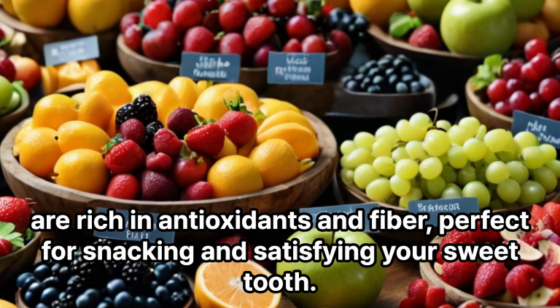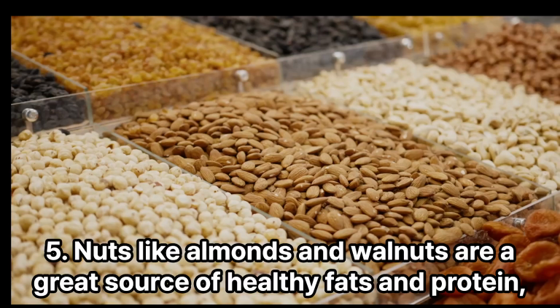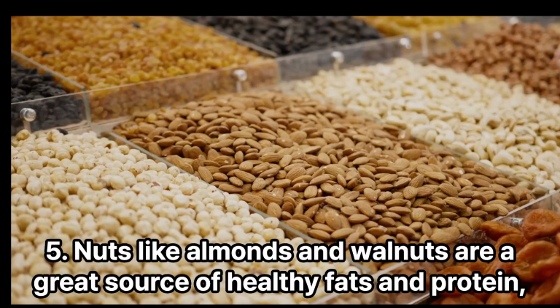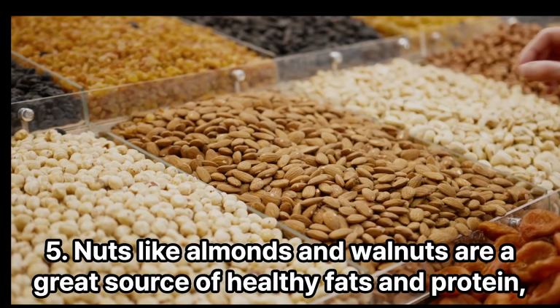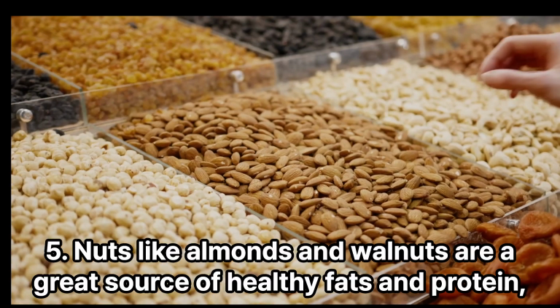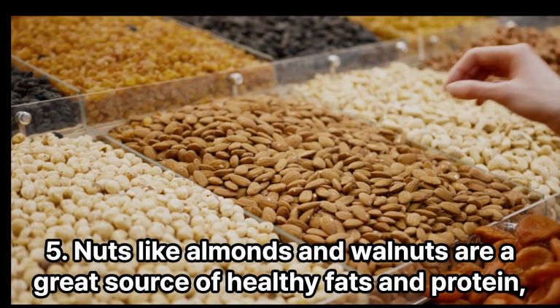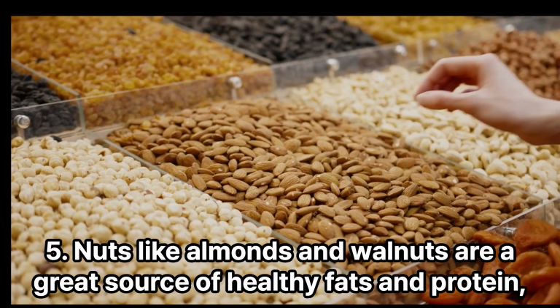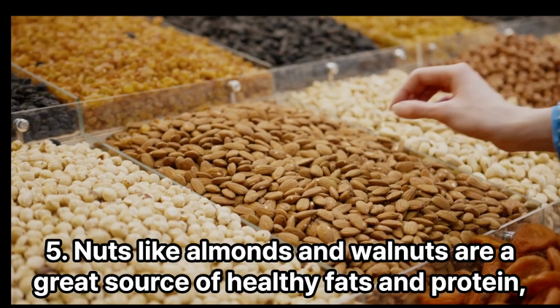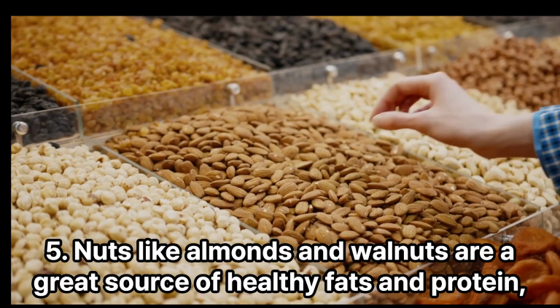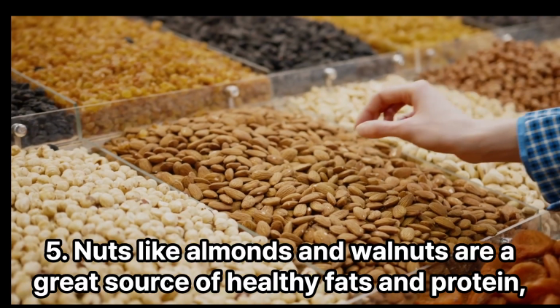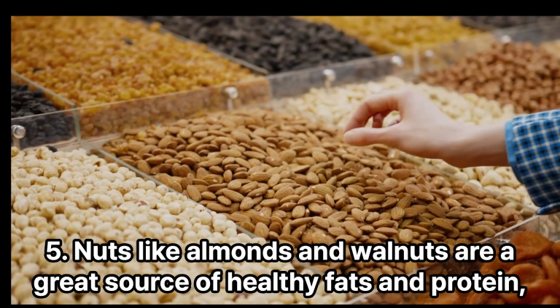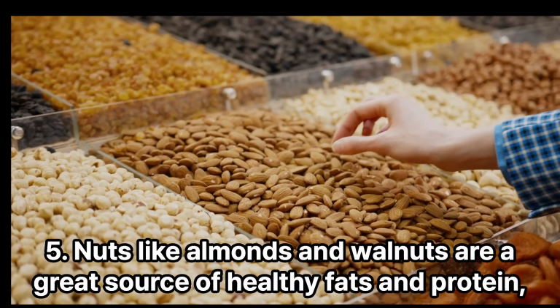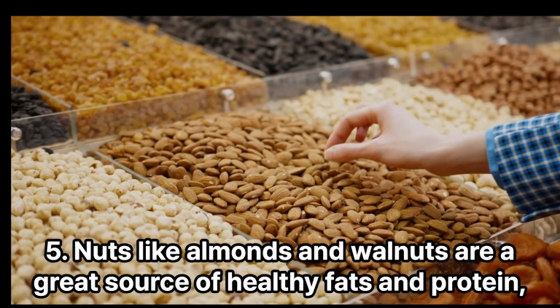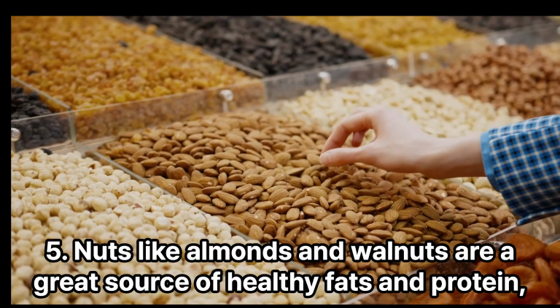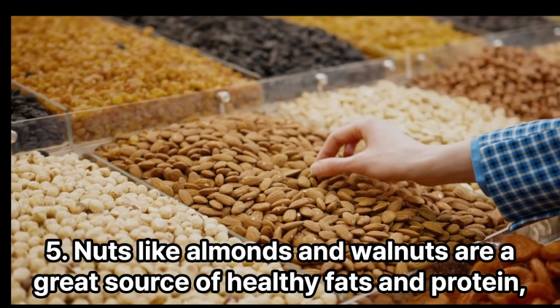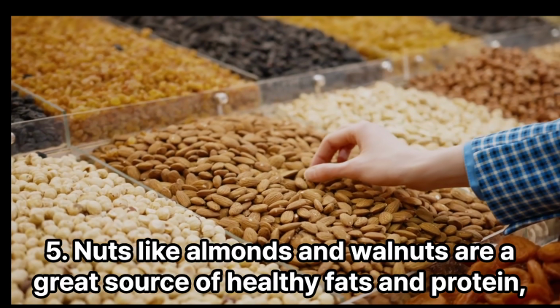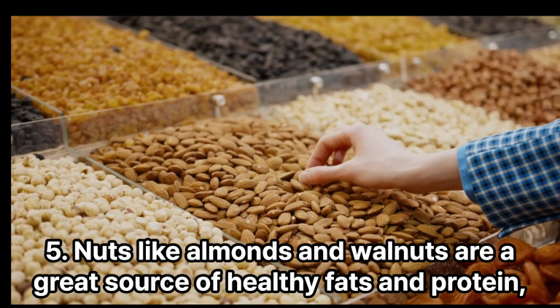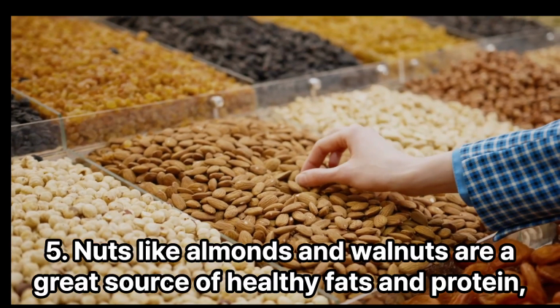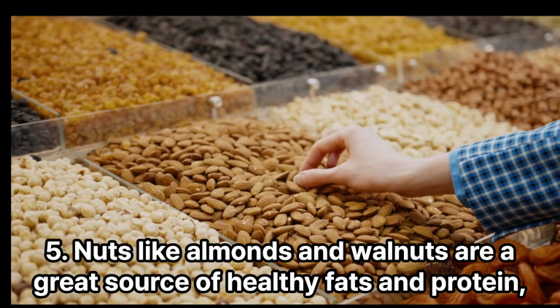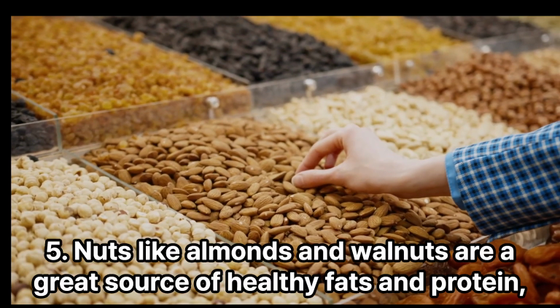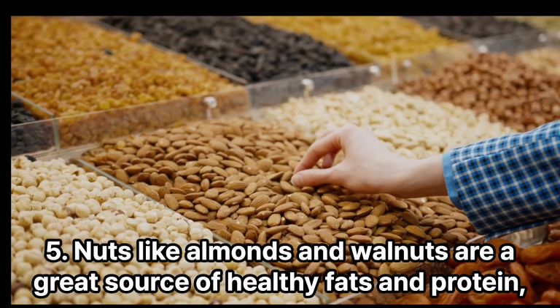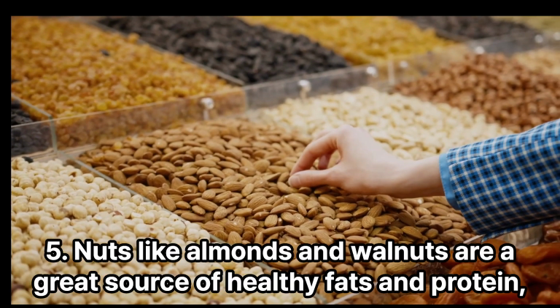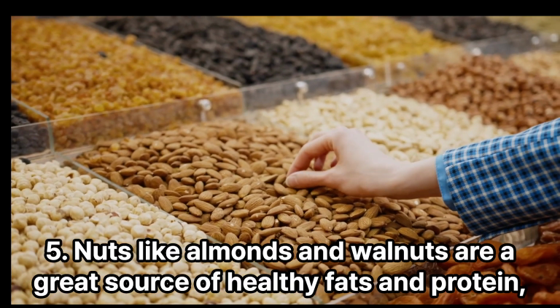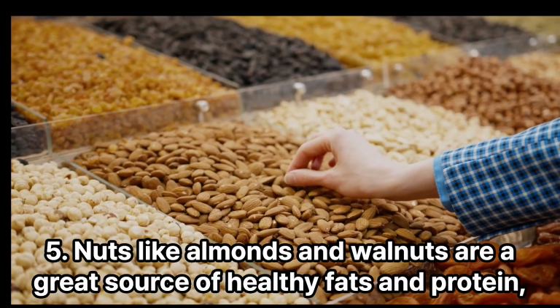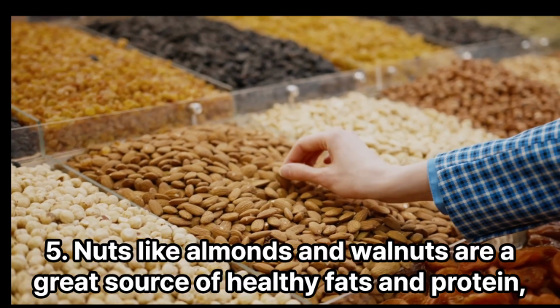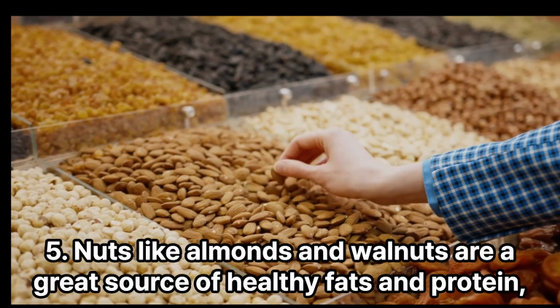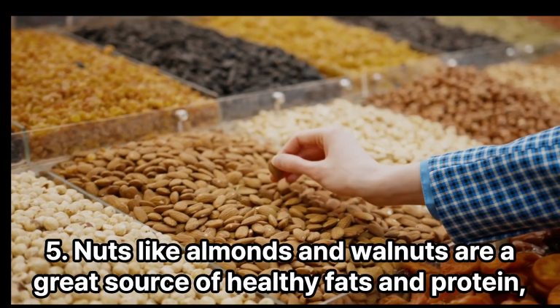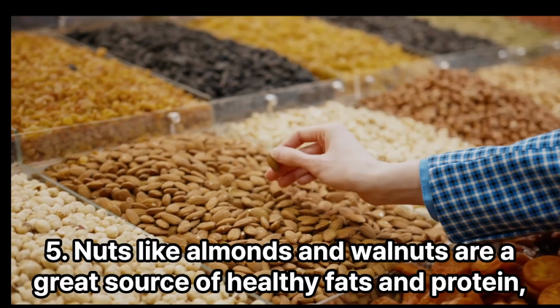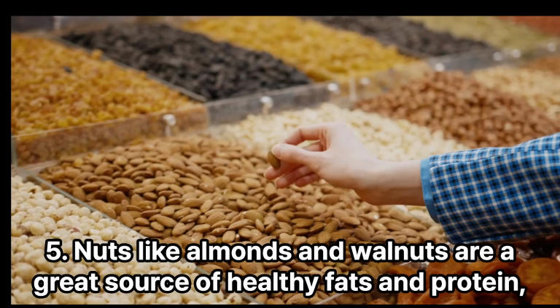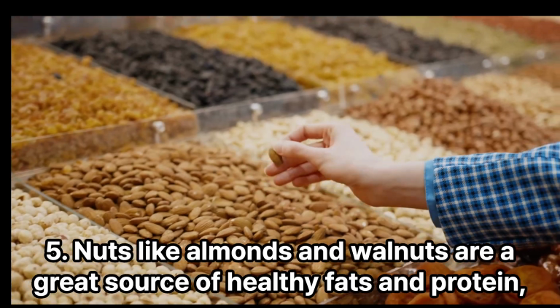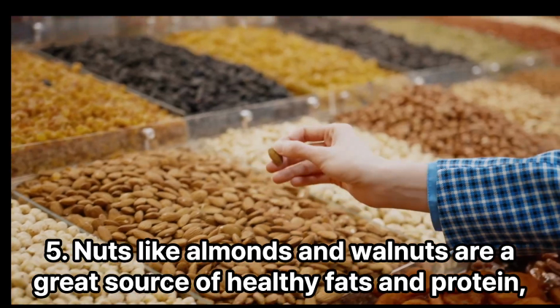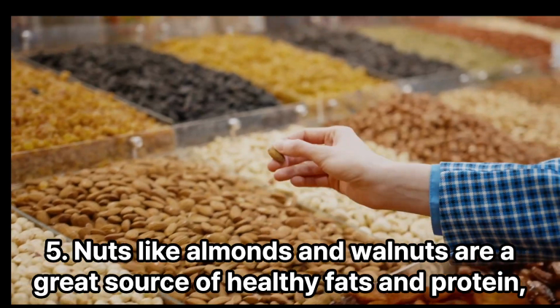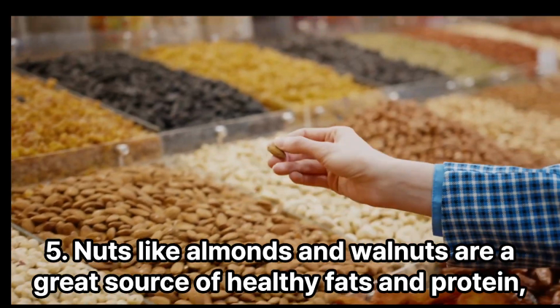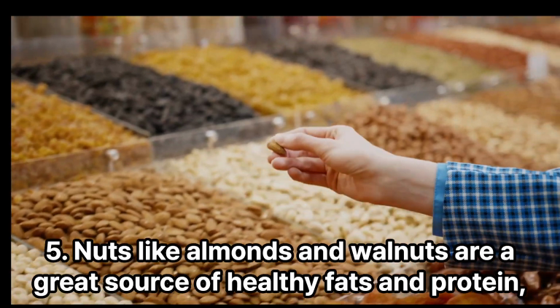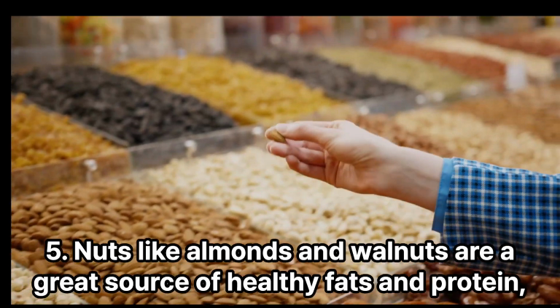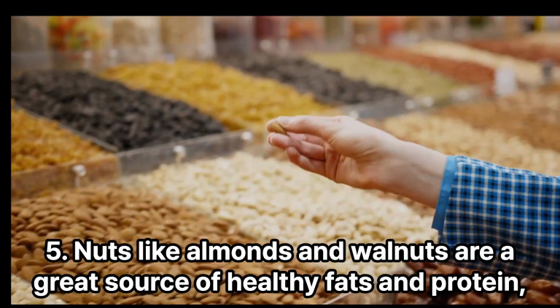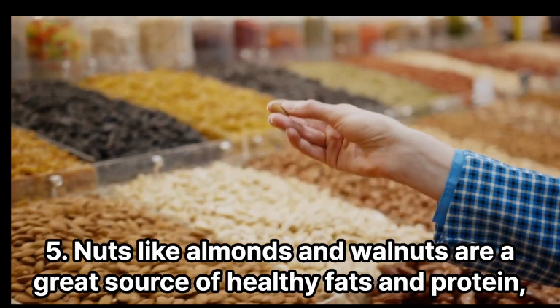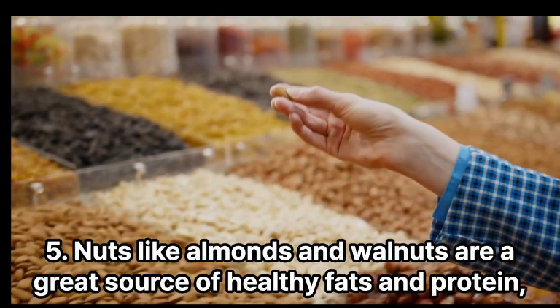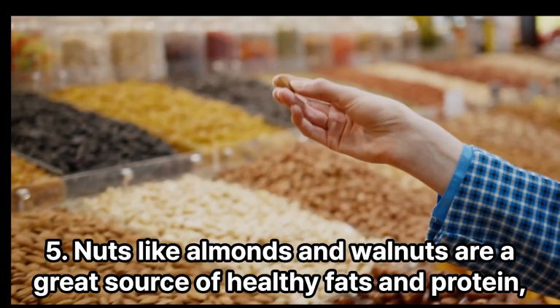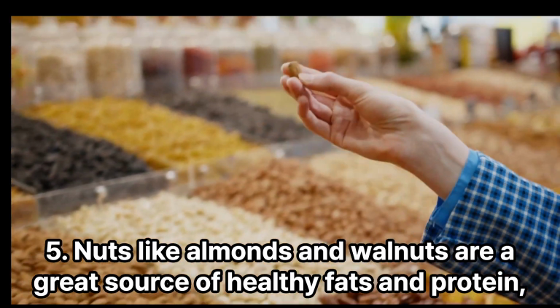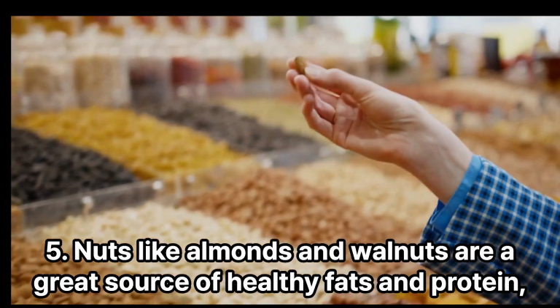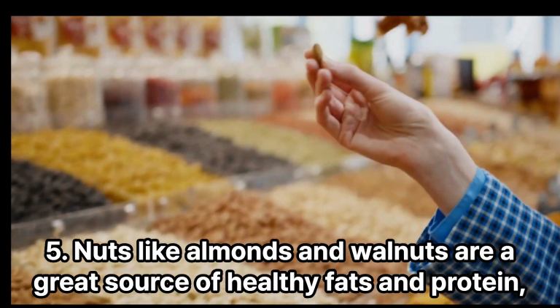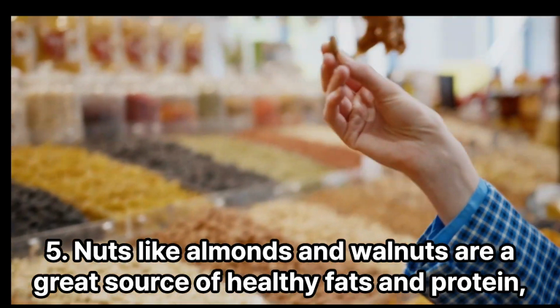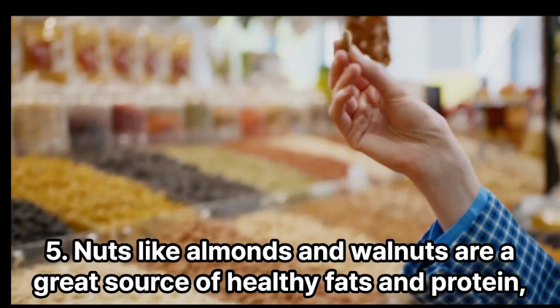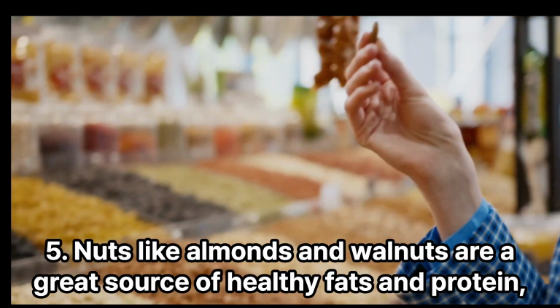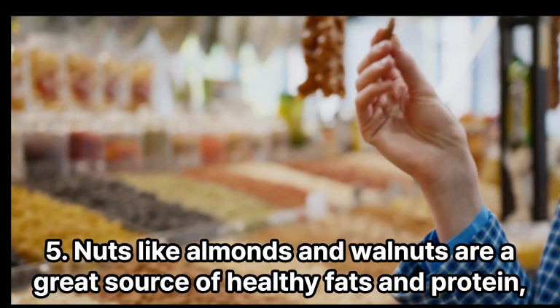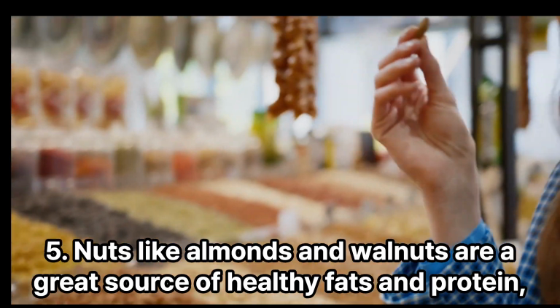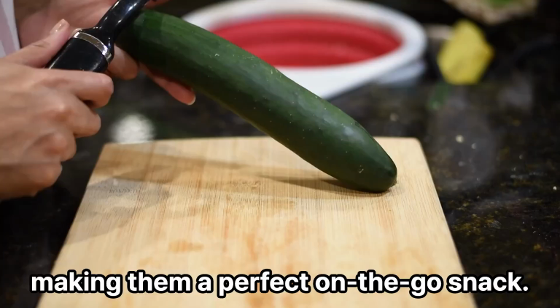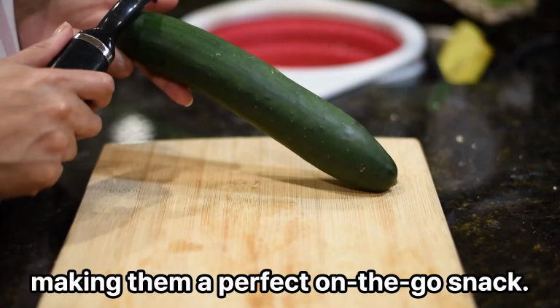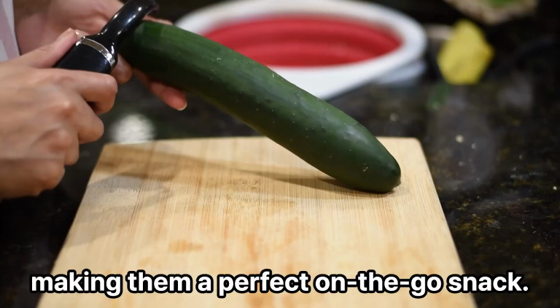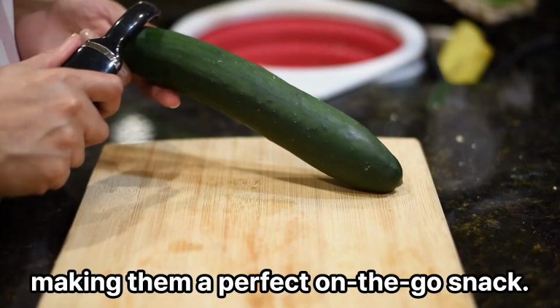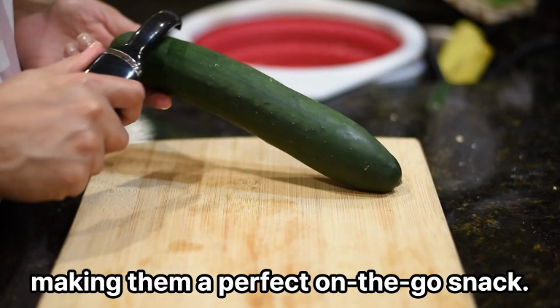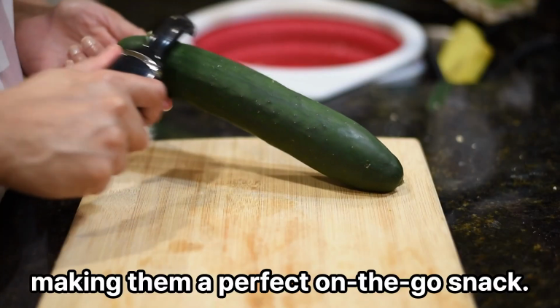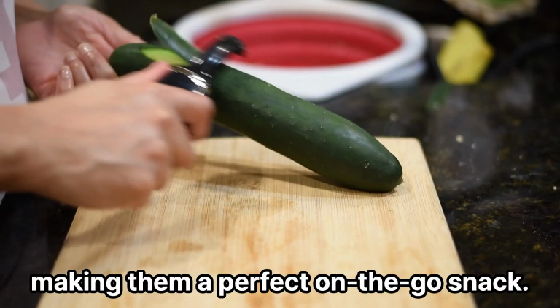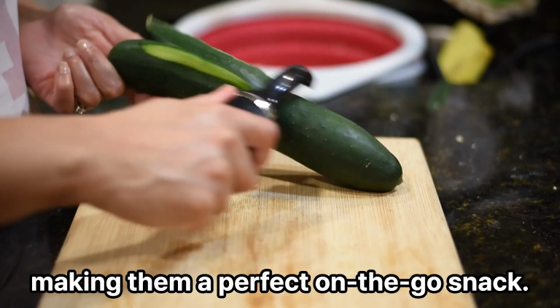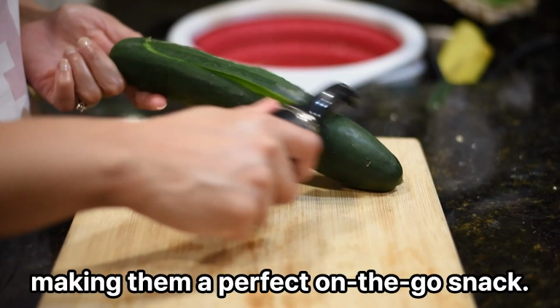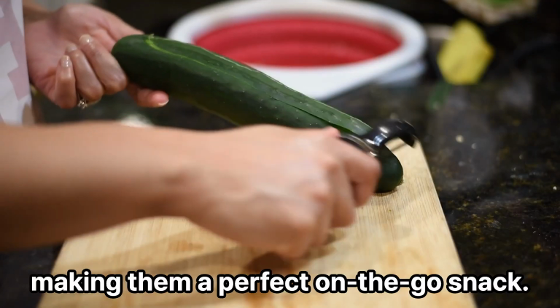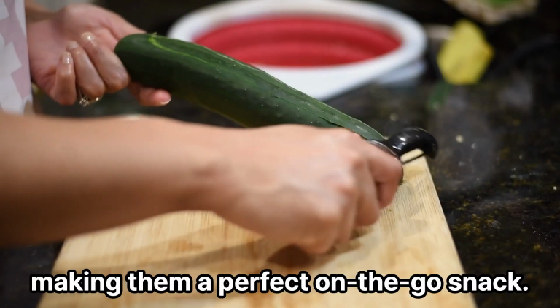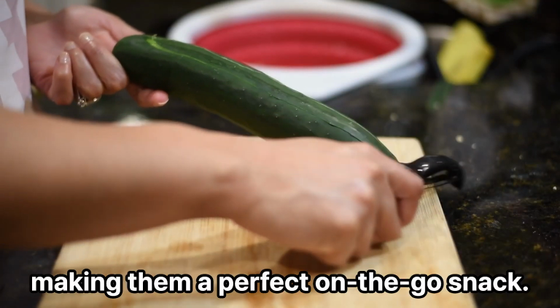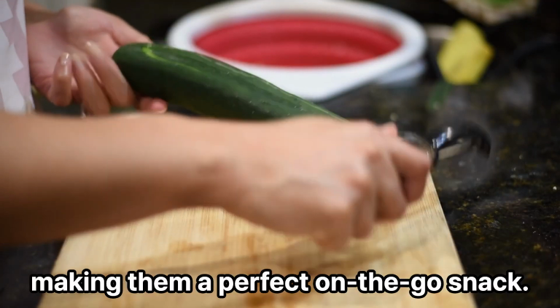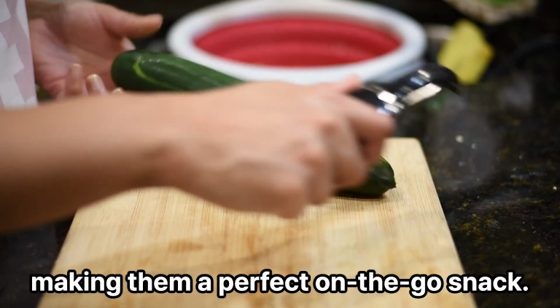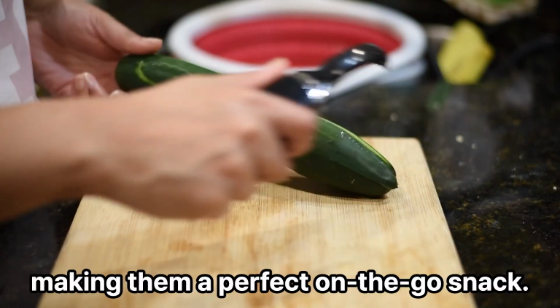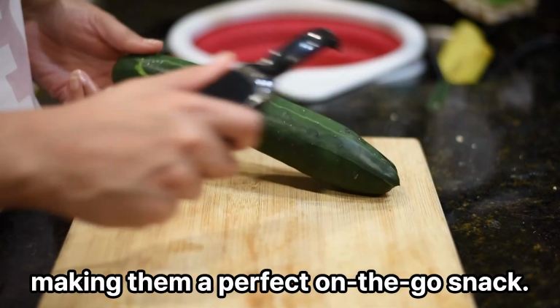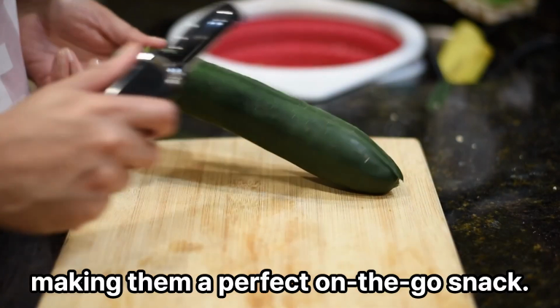5. Nuts like almonds and walnuts are a great source of healthy fats and protein, making them a perfect on-the-go snack.